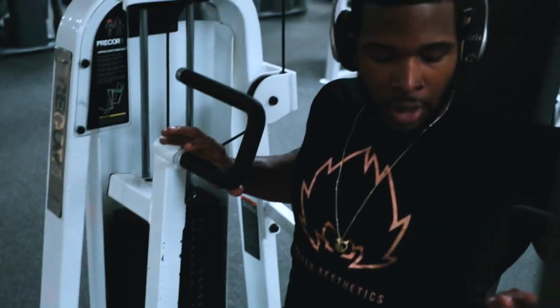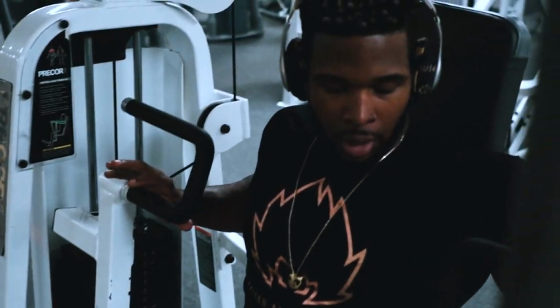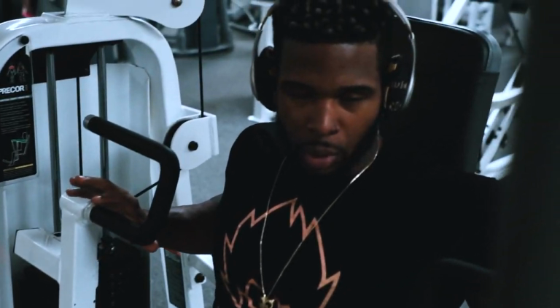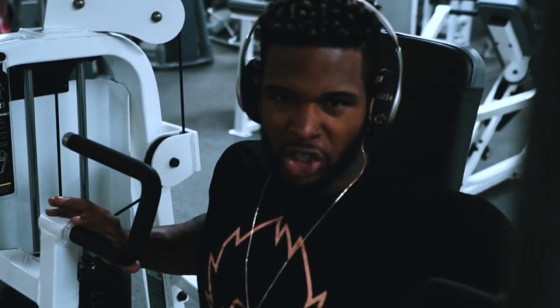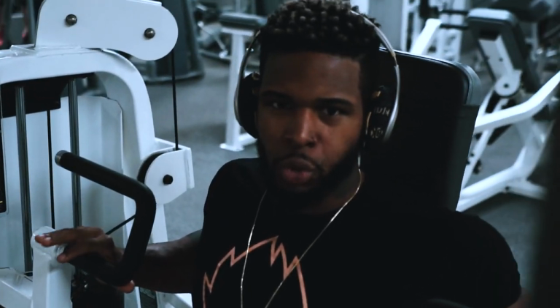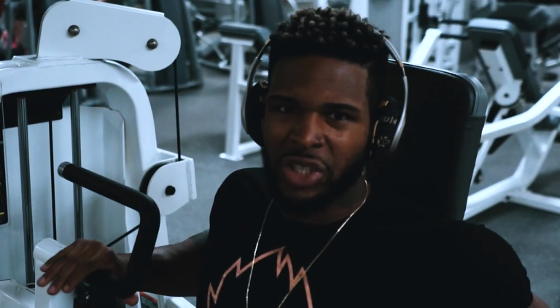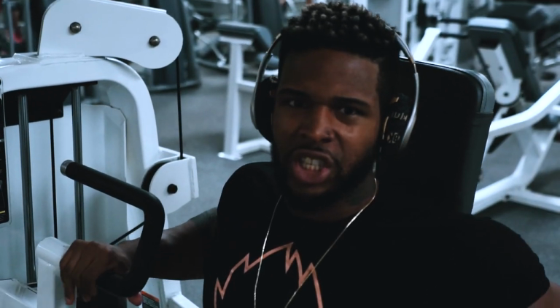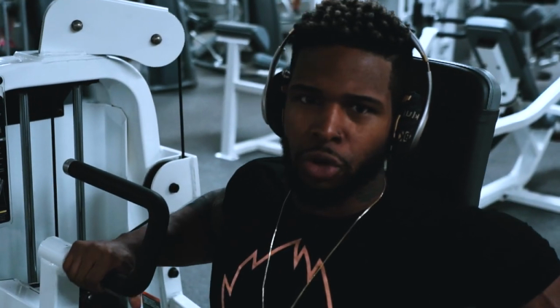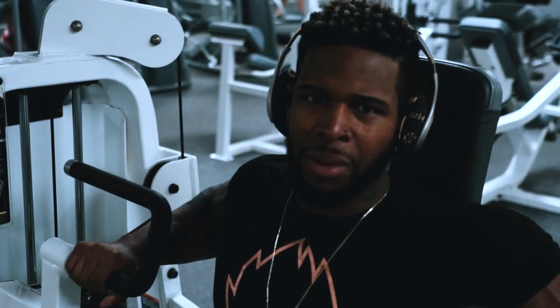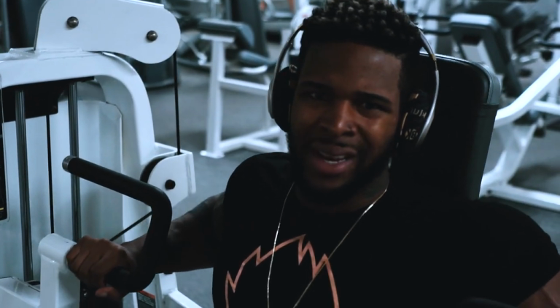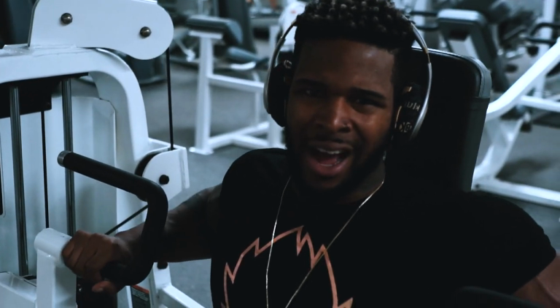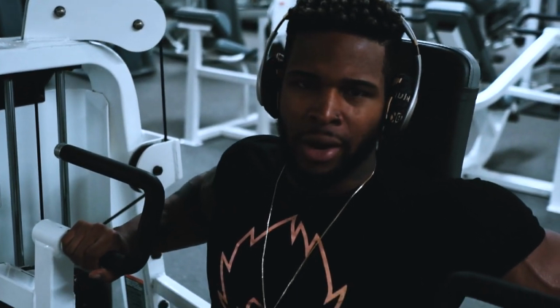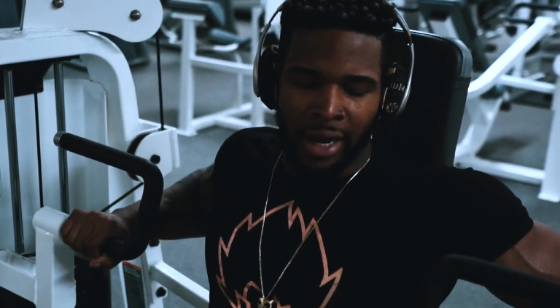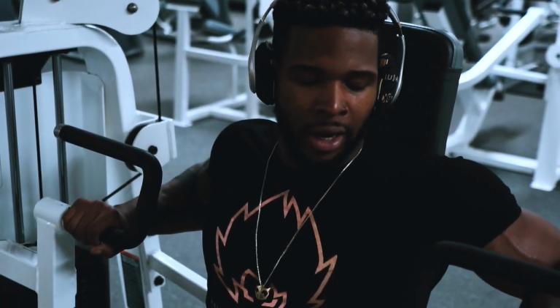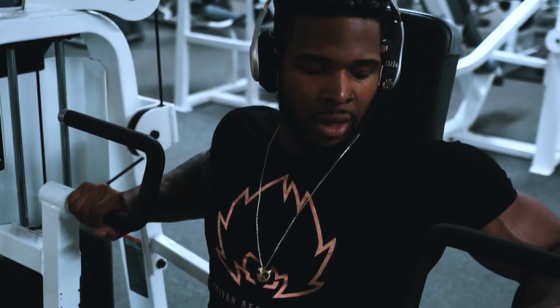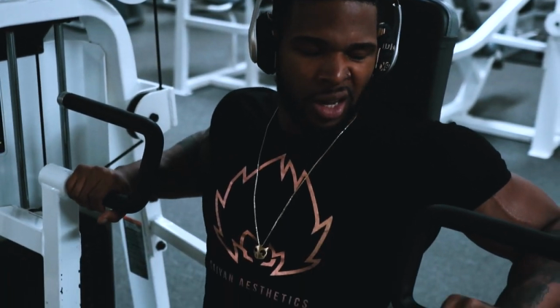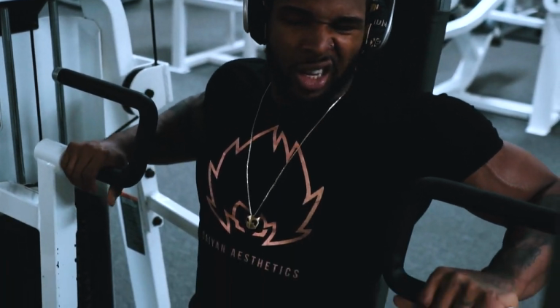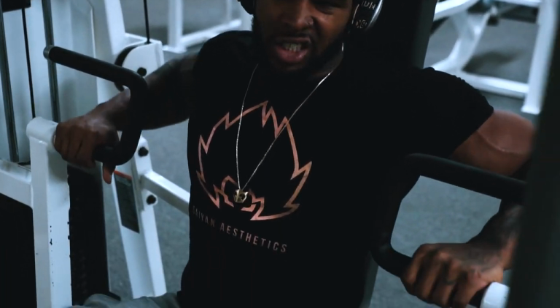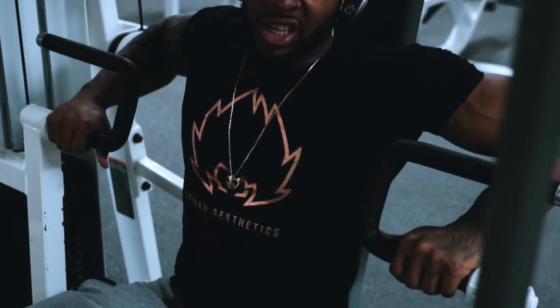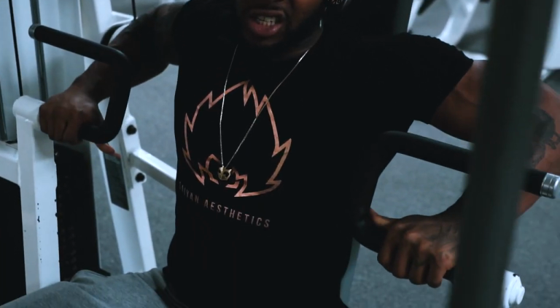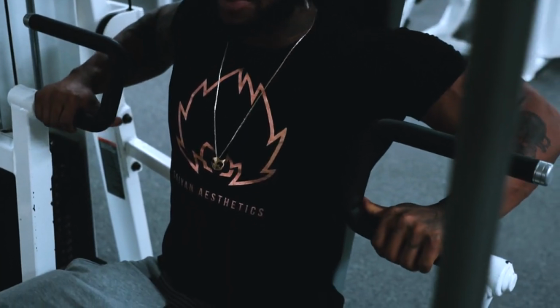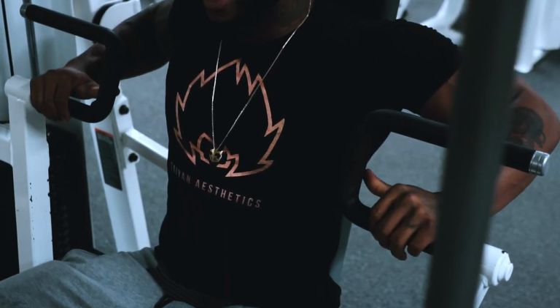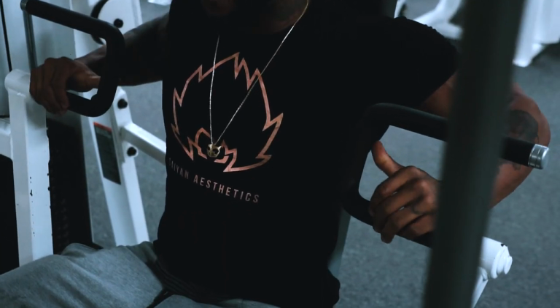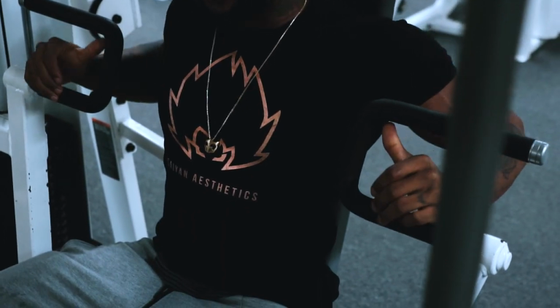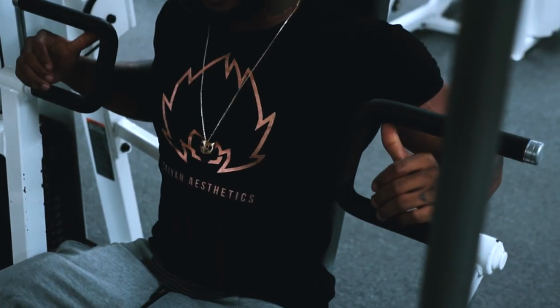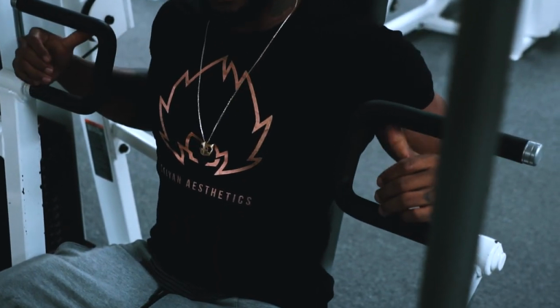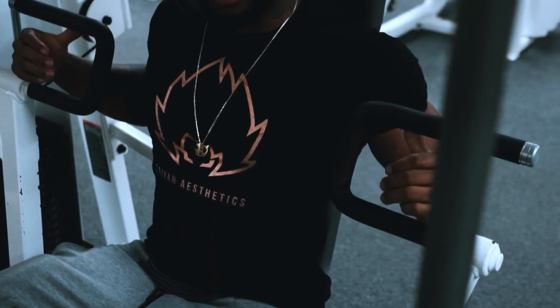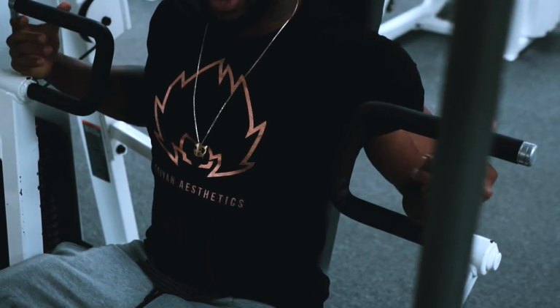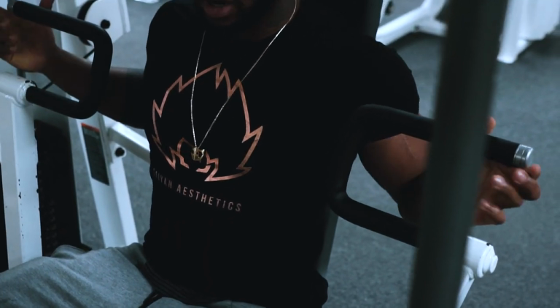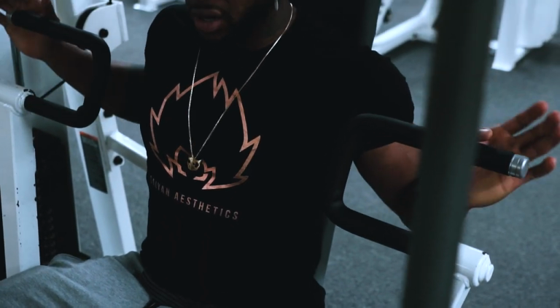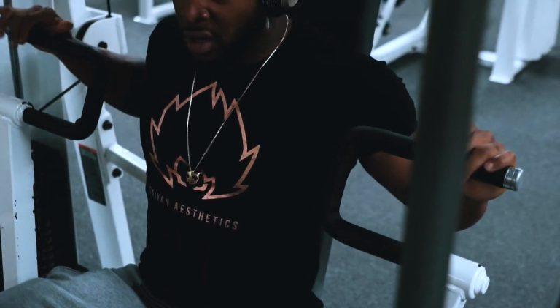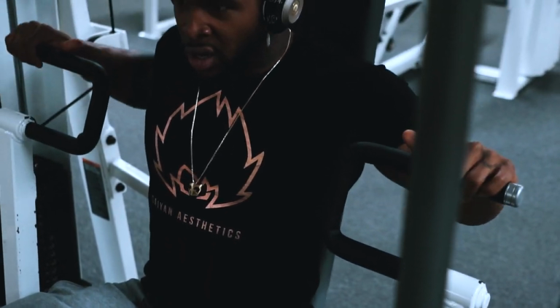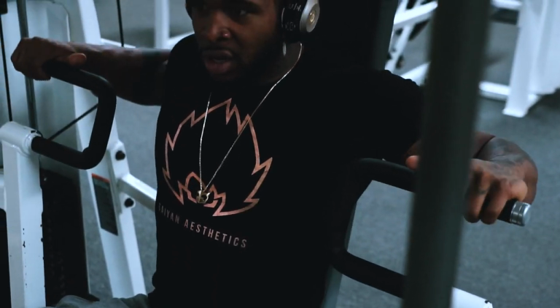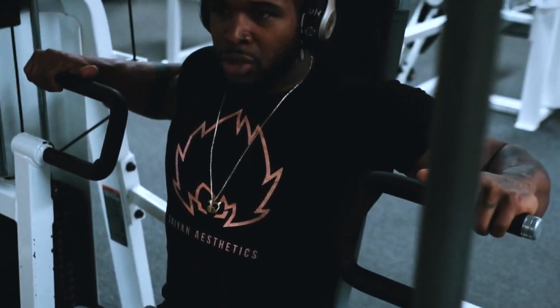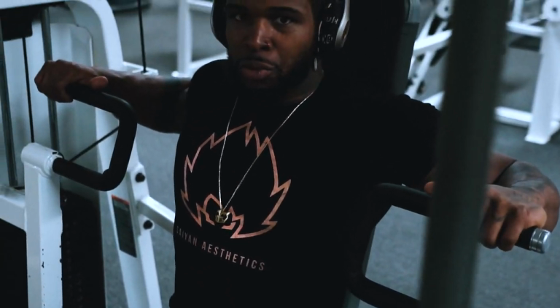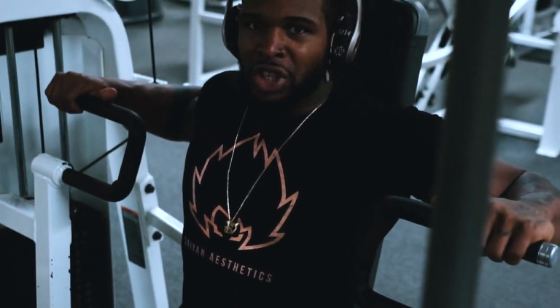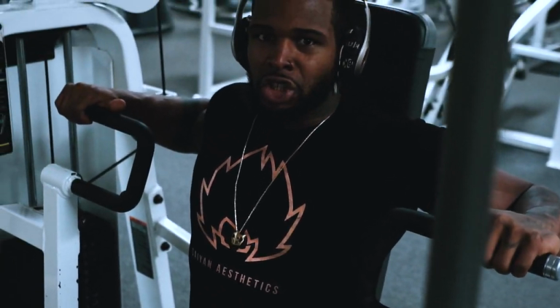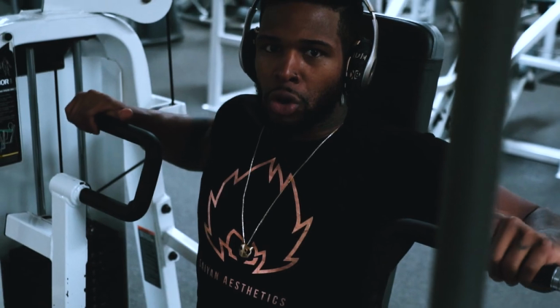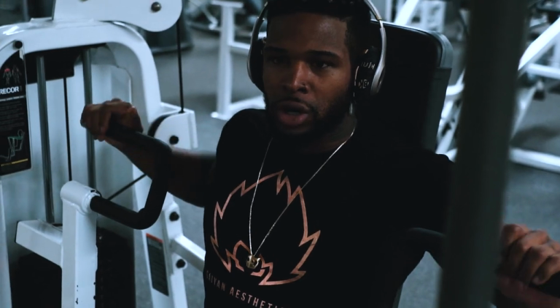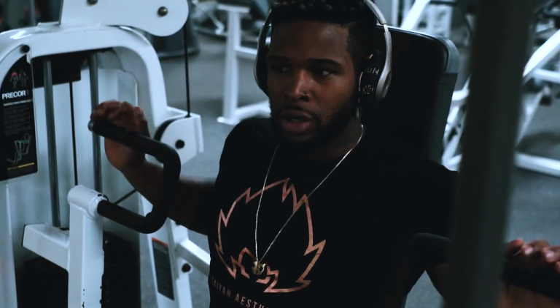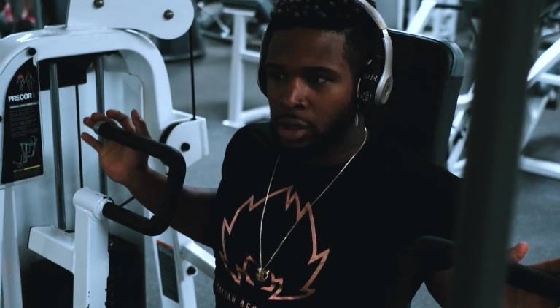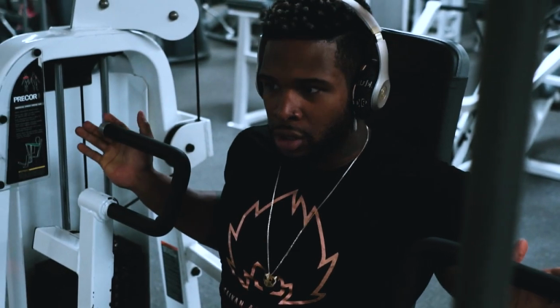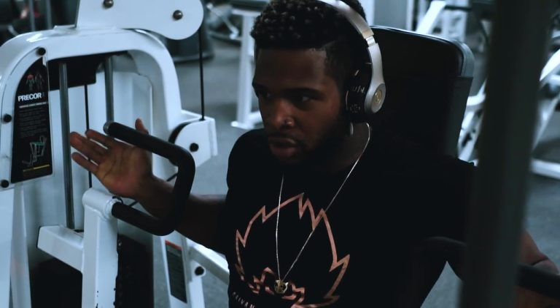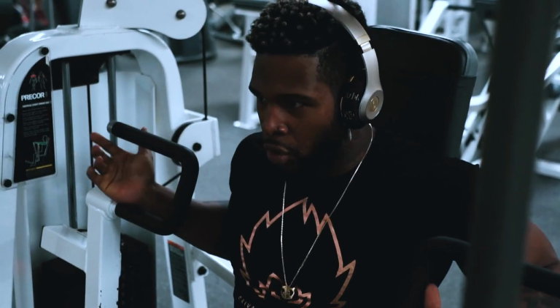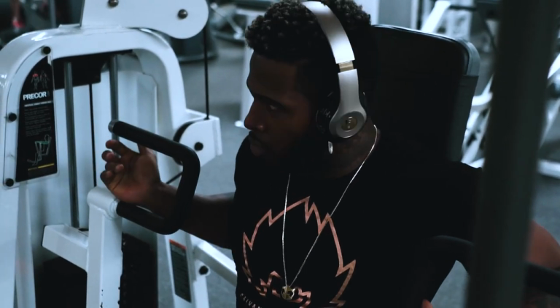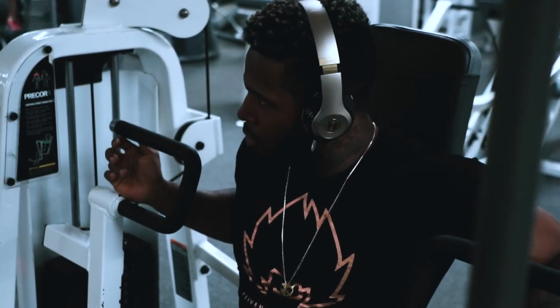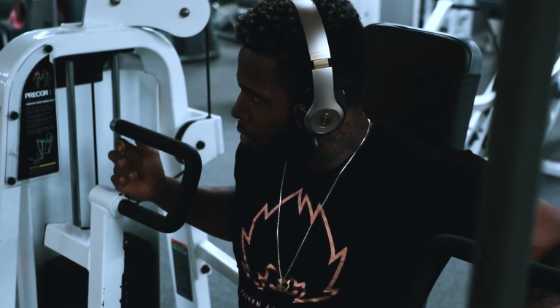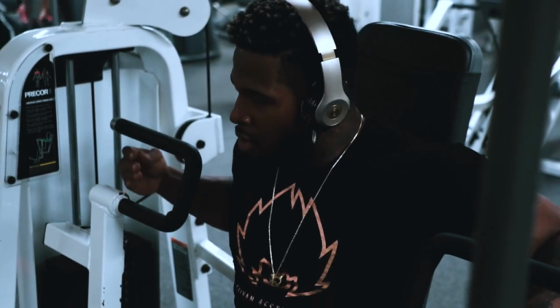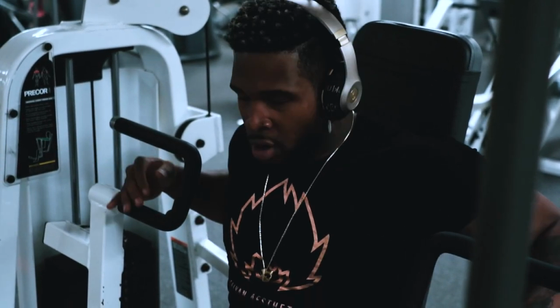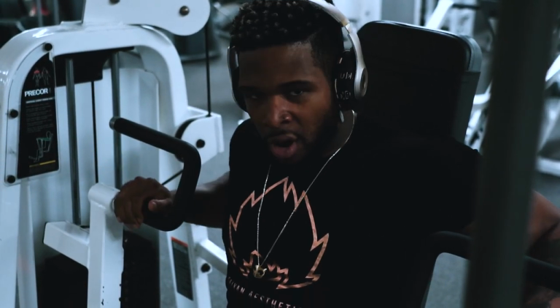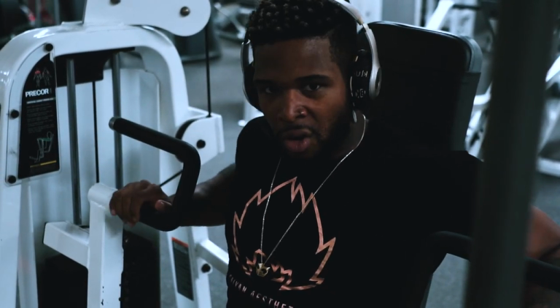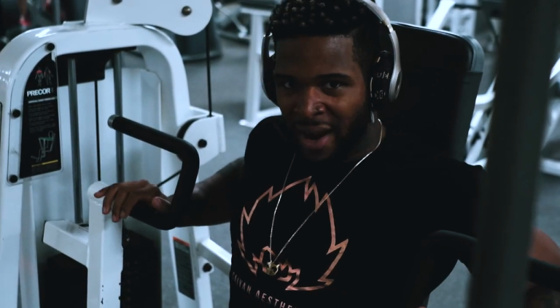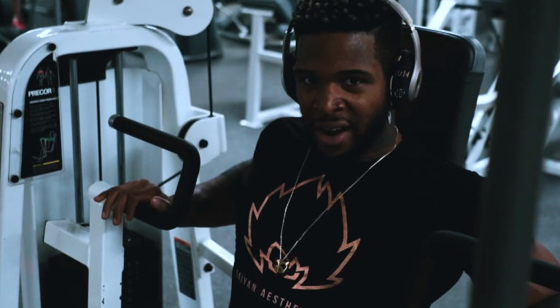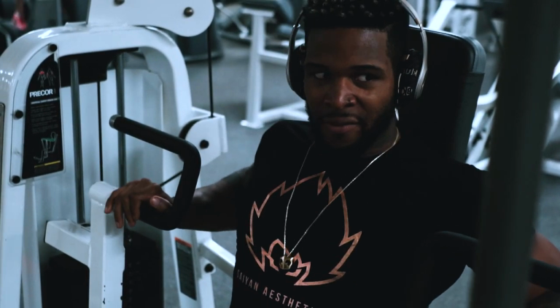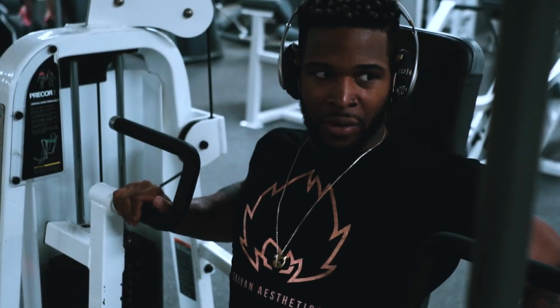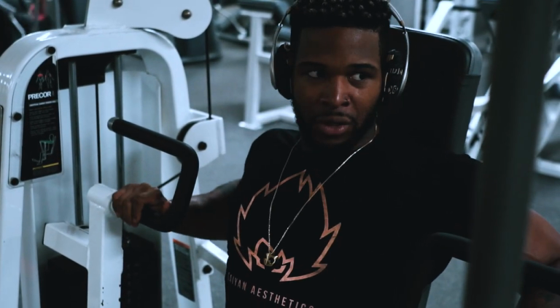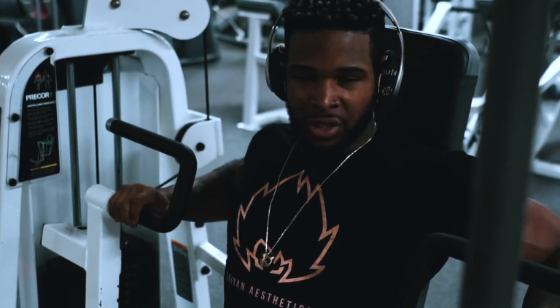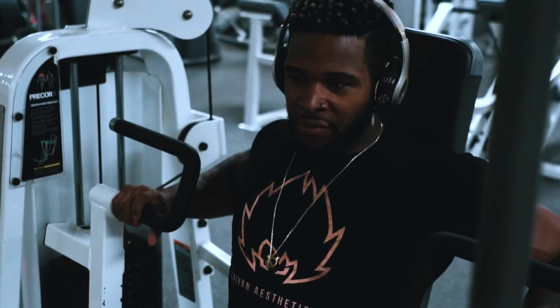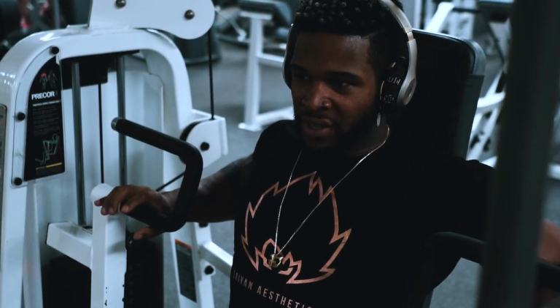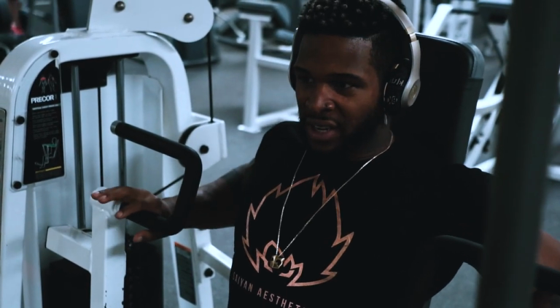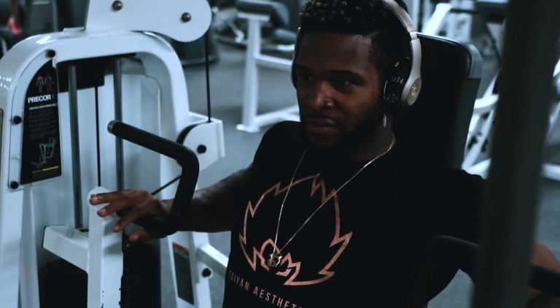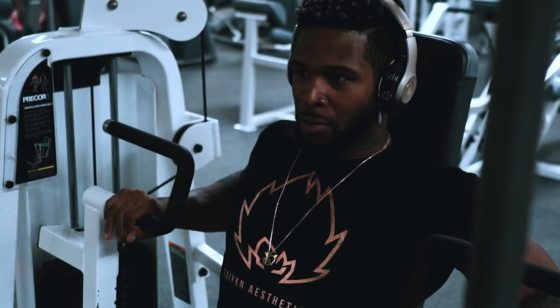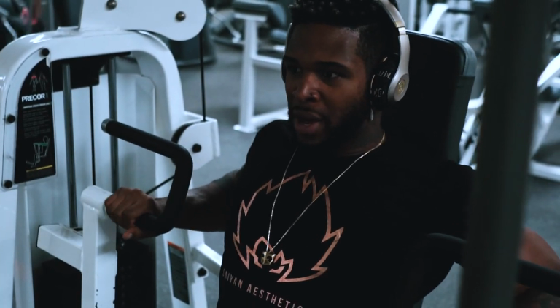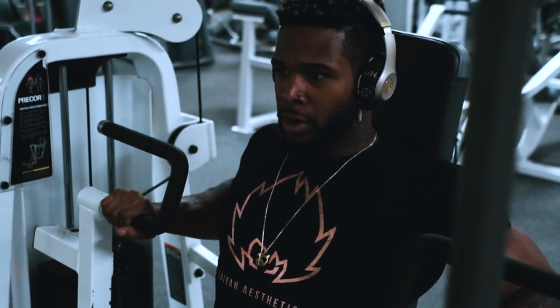I want to switch the grip down here, just because up here it feels a little too much like shoulder. Right here it just feels better.